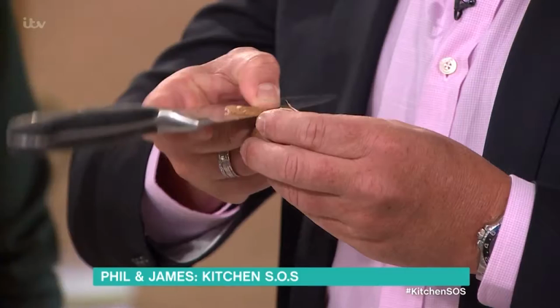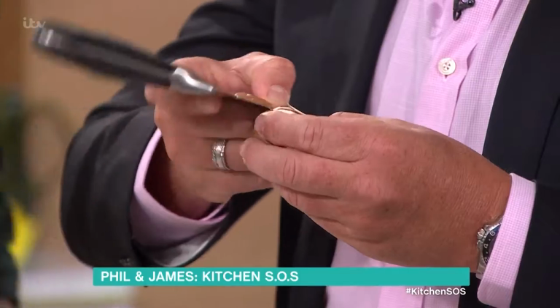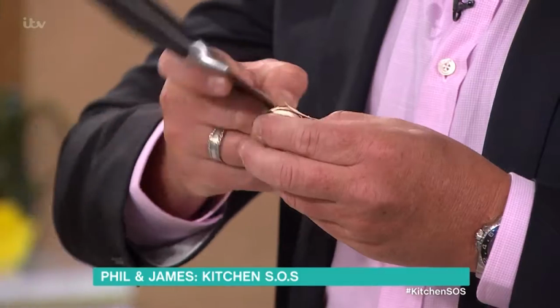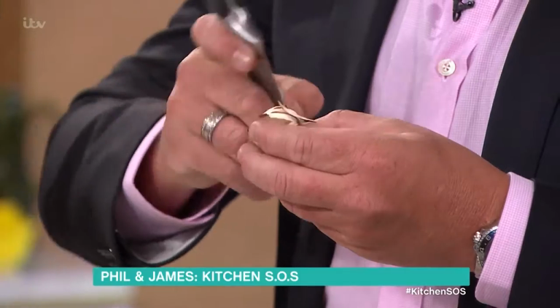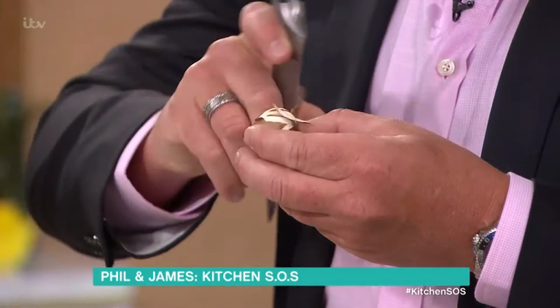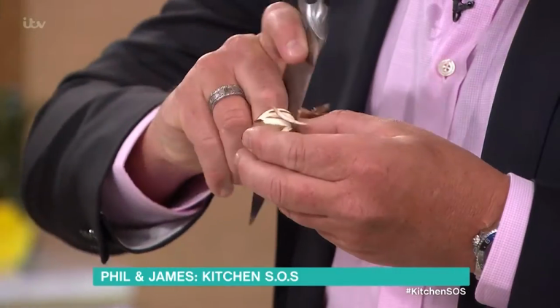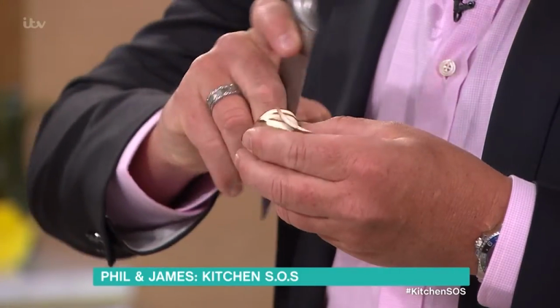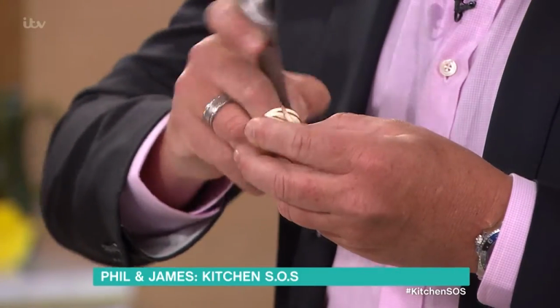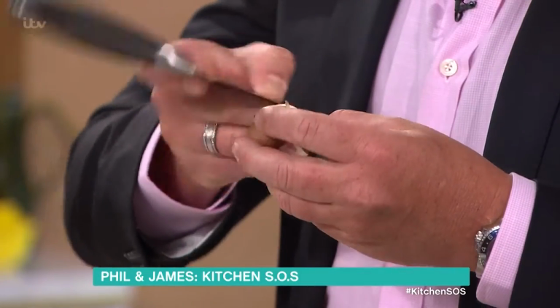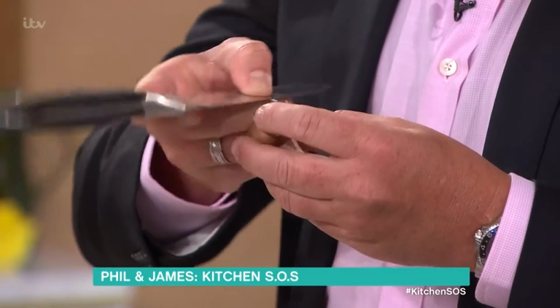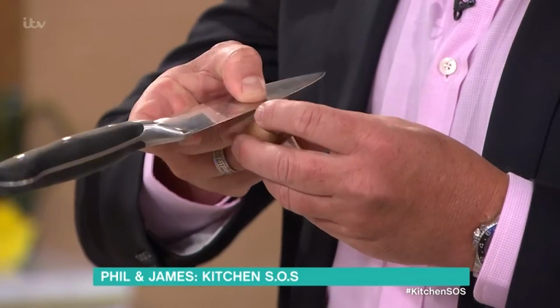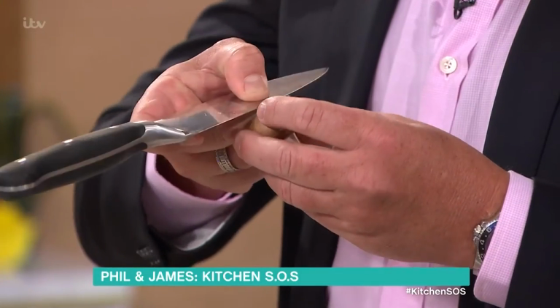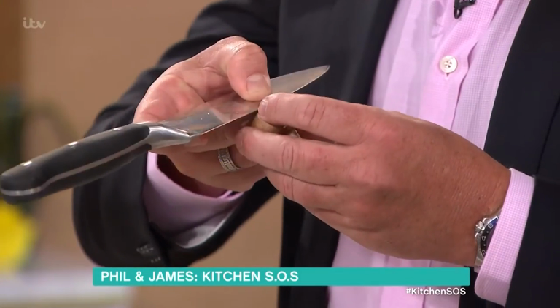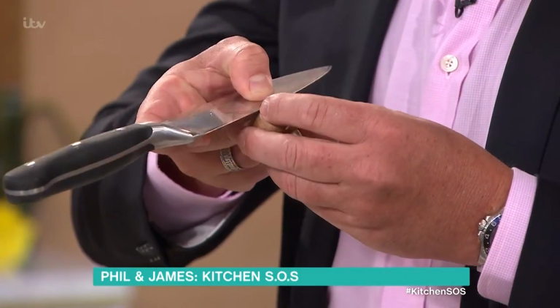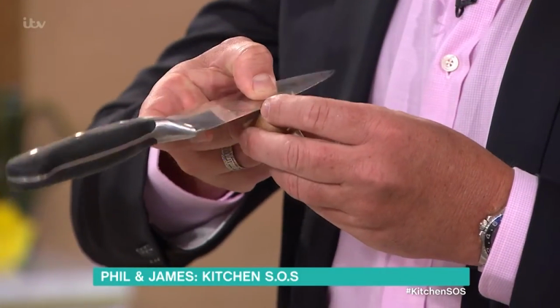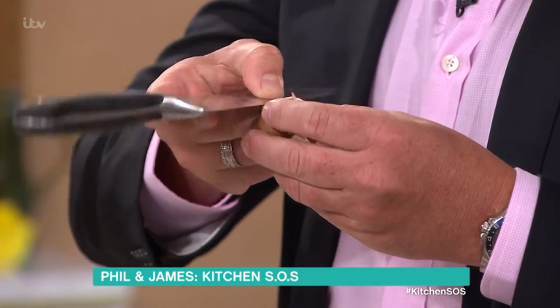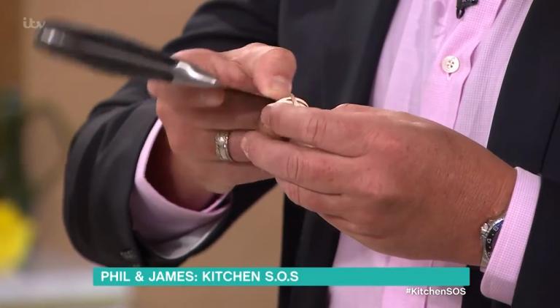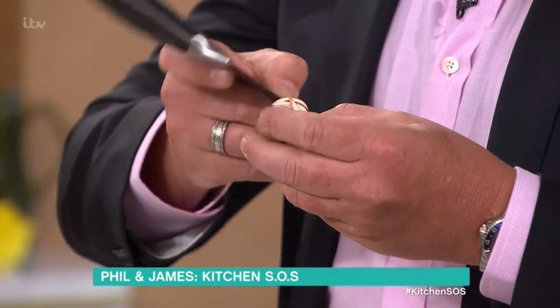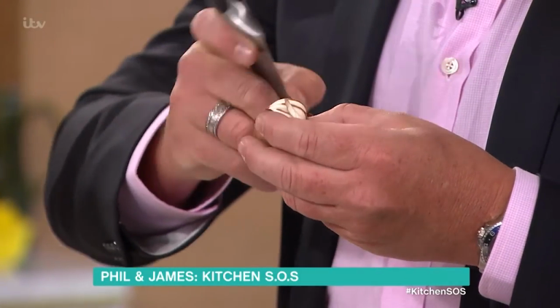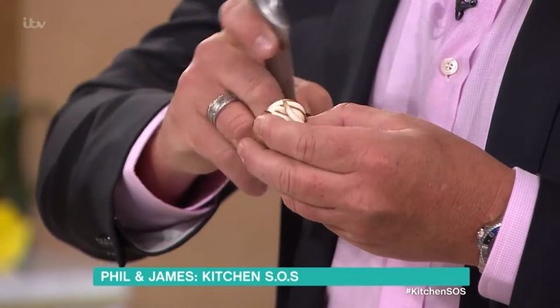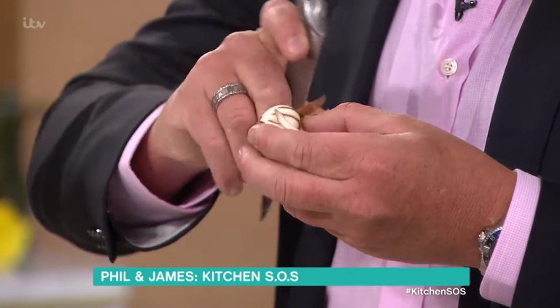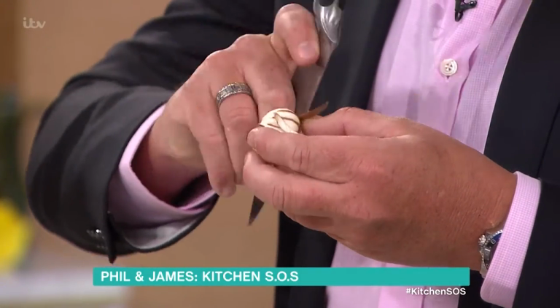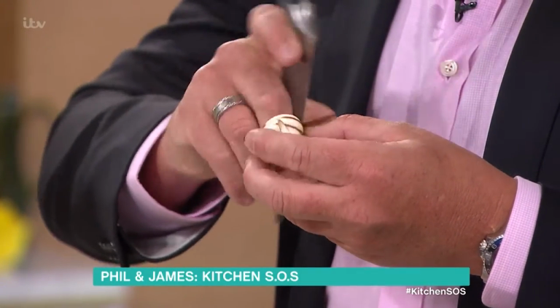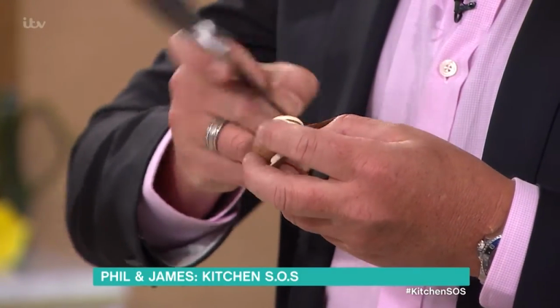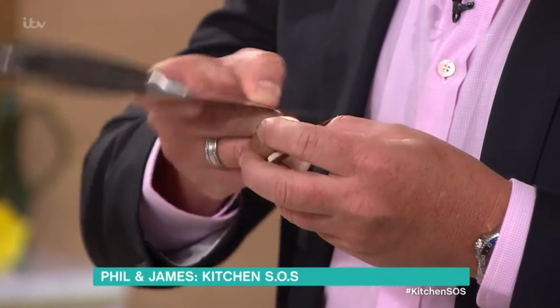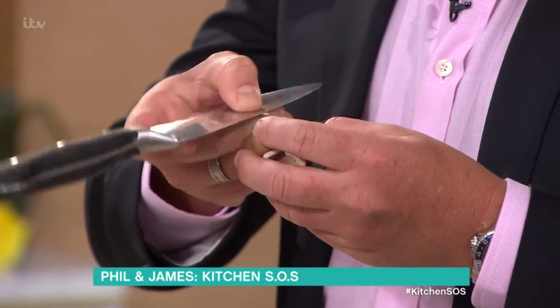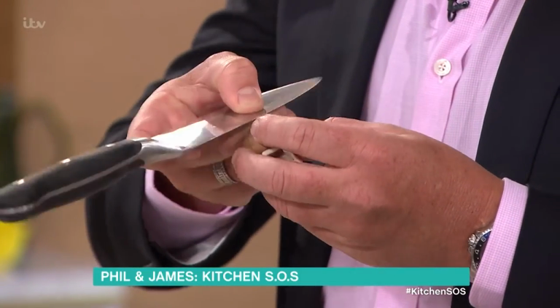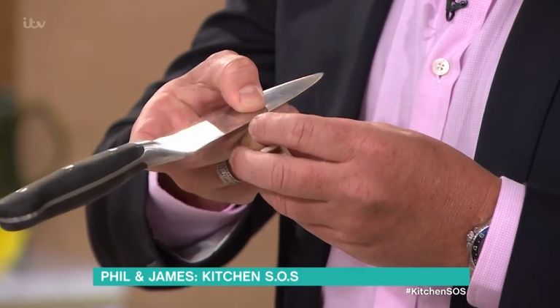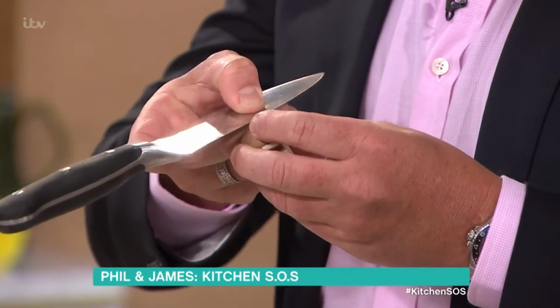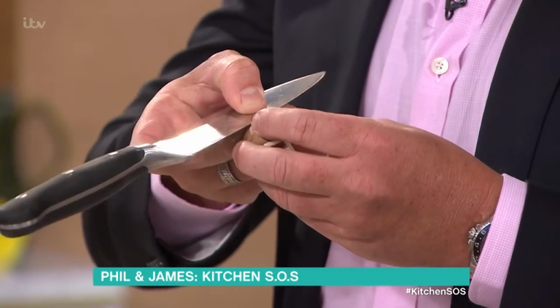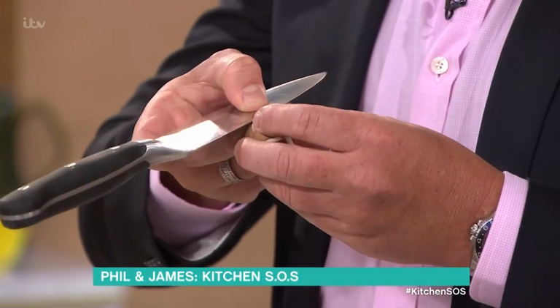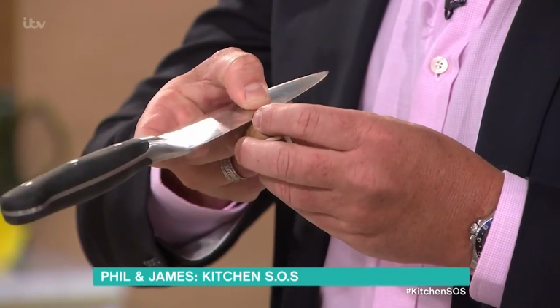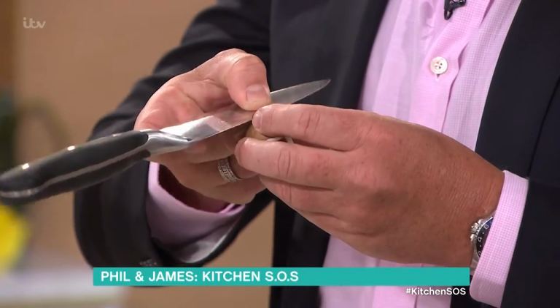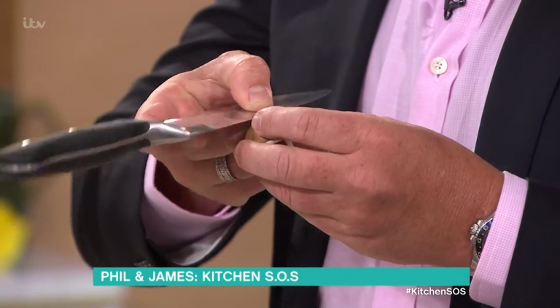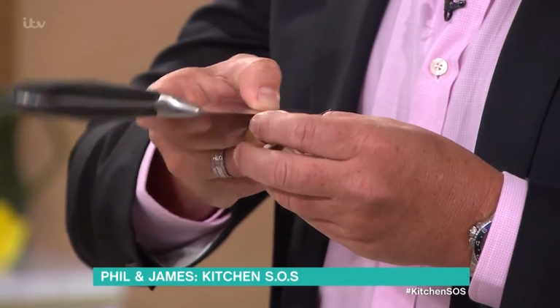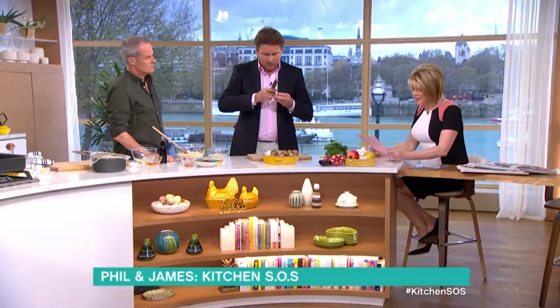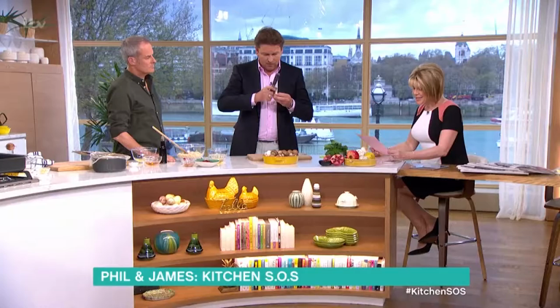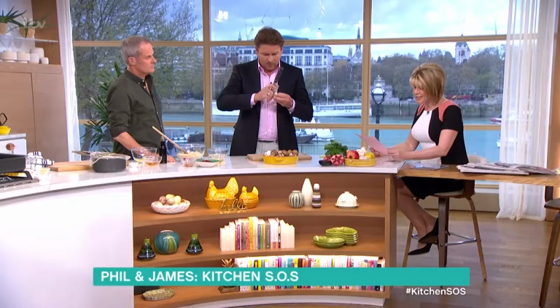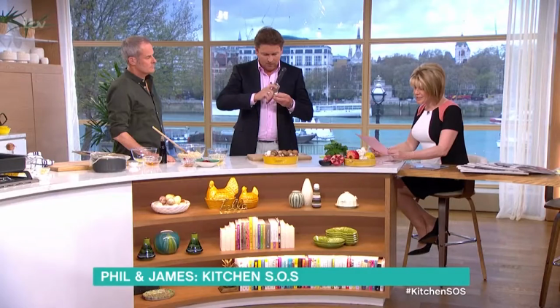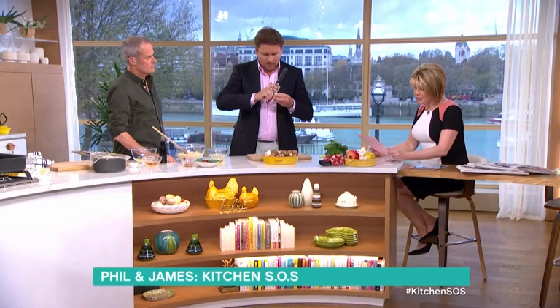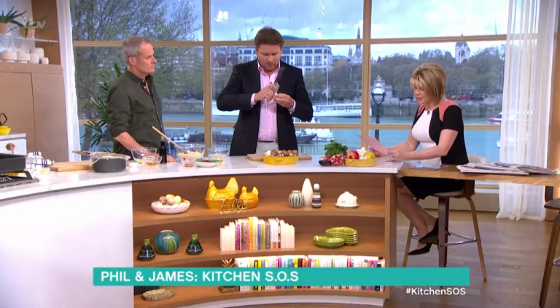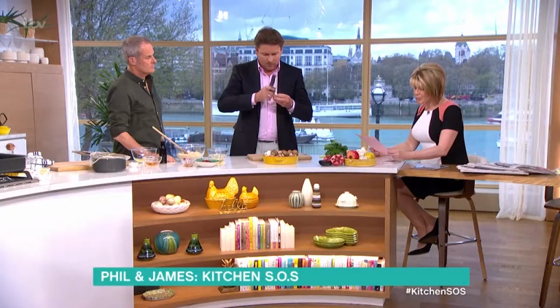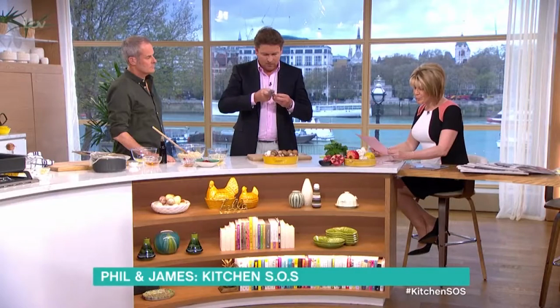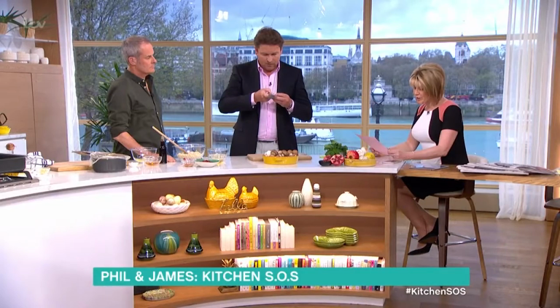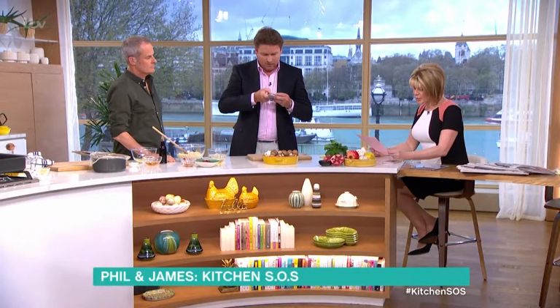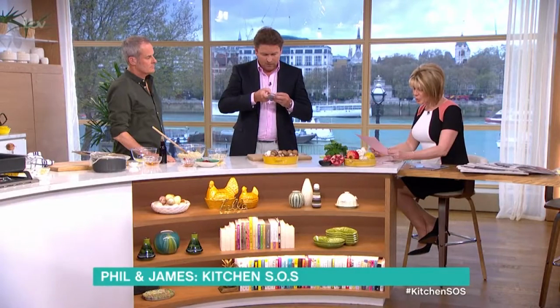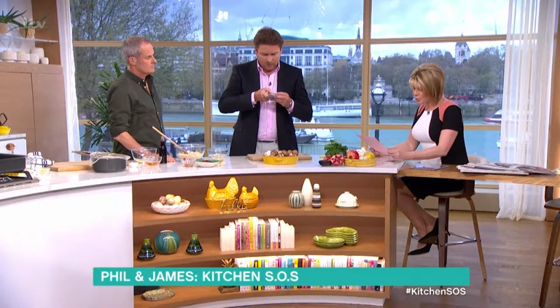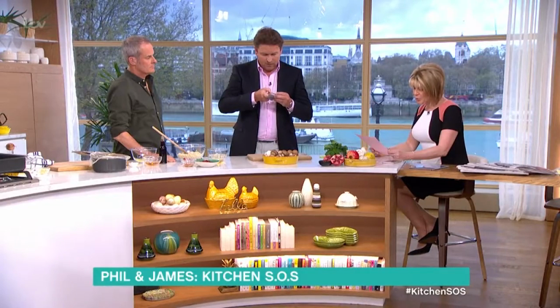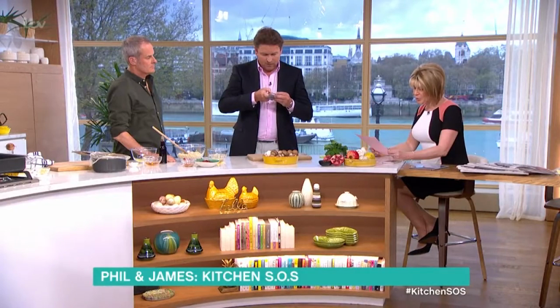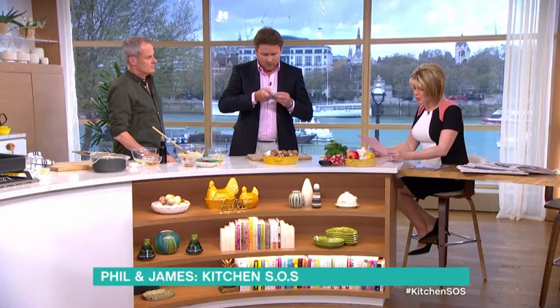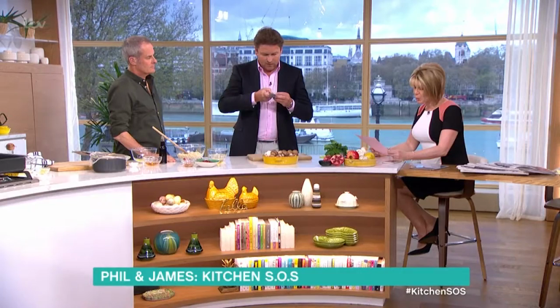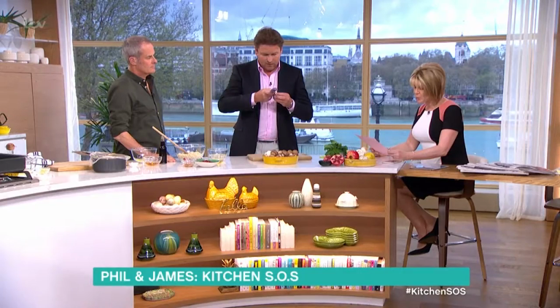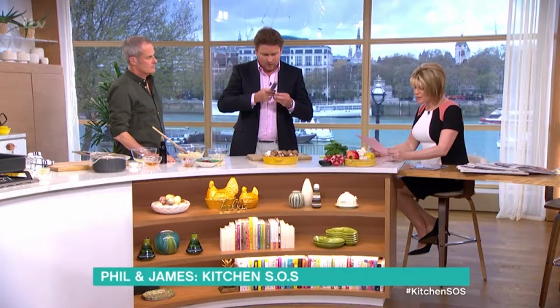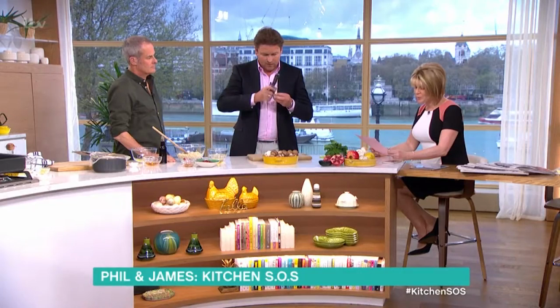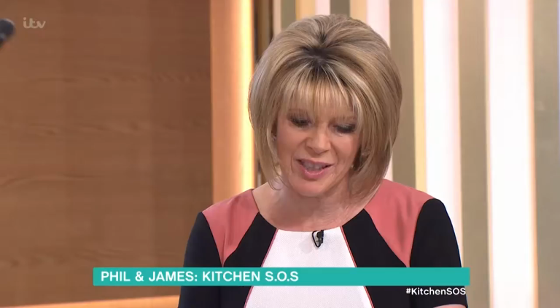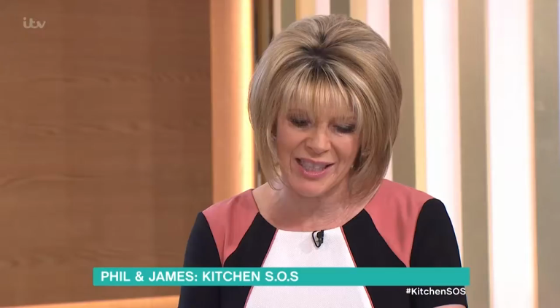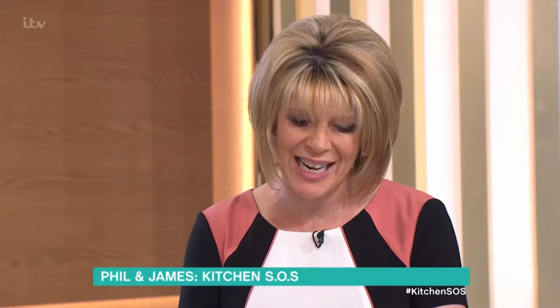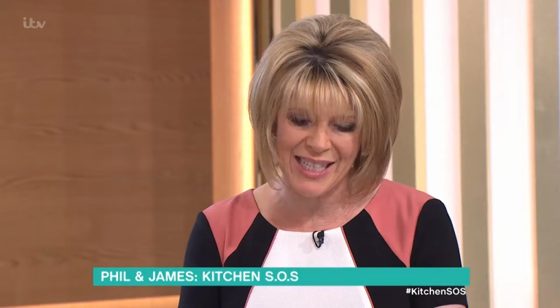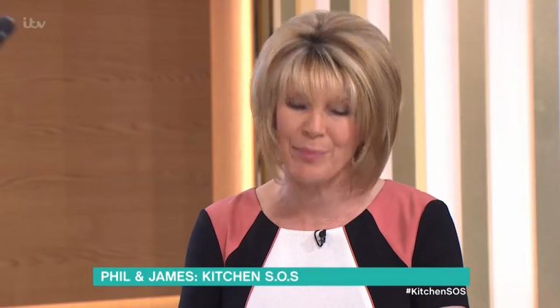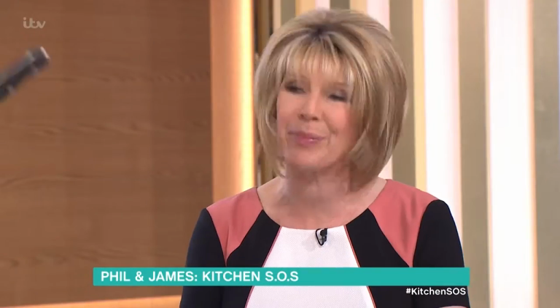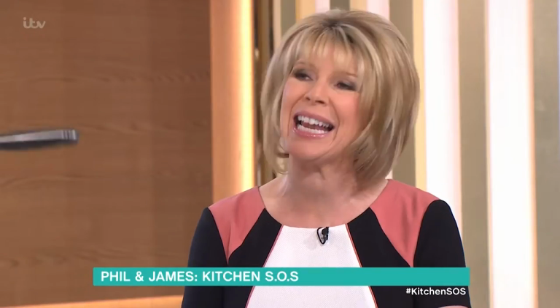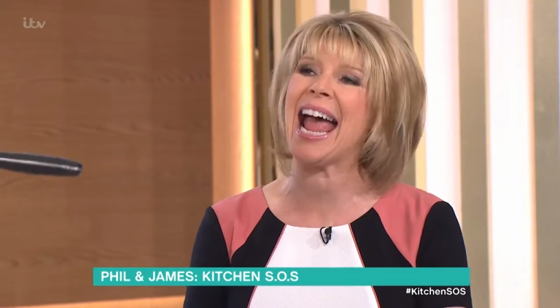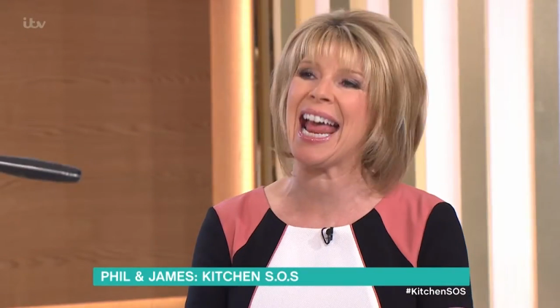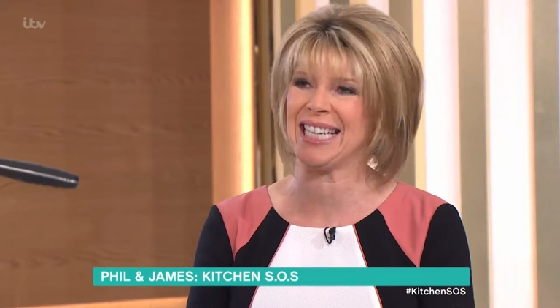I've got one for Phil here. This is from Tom, Phil. He says, I love new potatoes, but when I cook them, they always seem to taste bland.